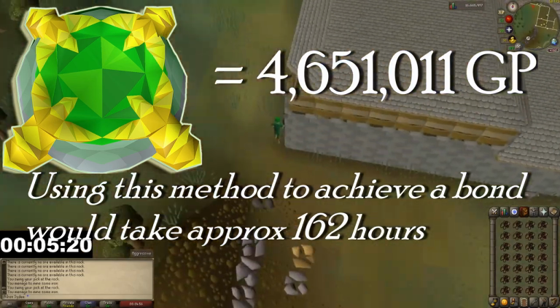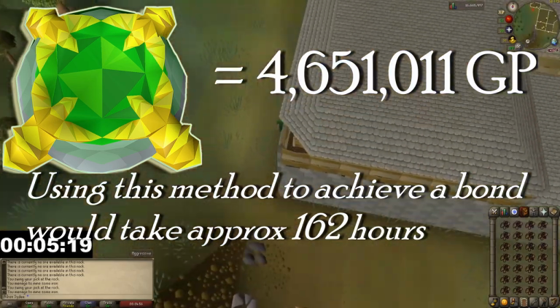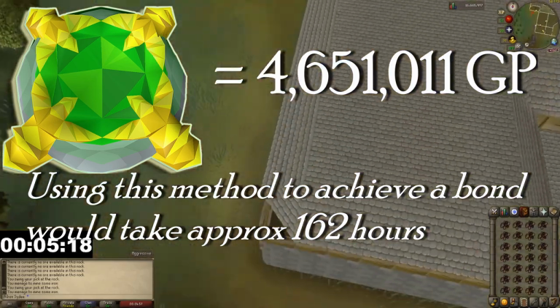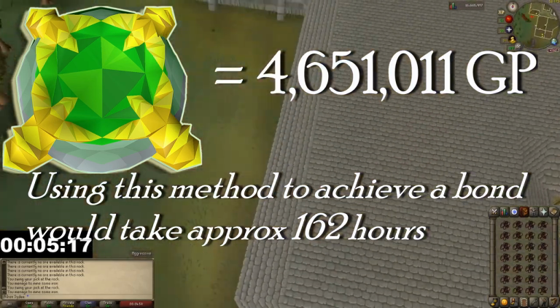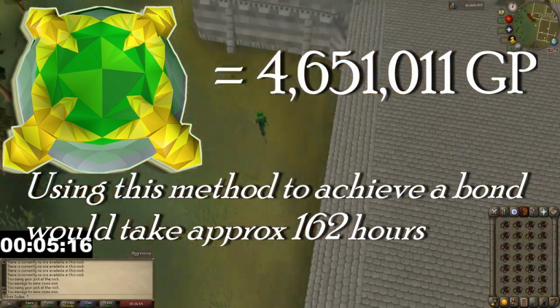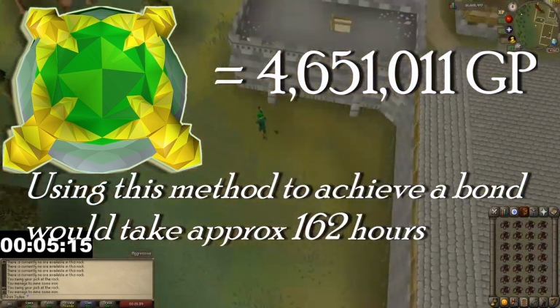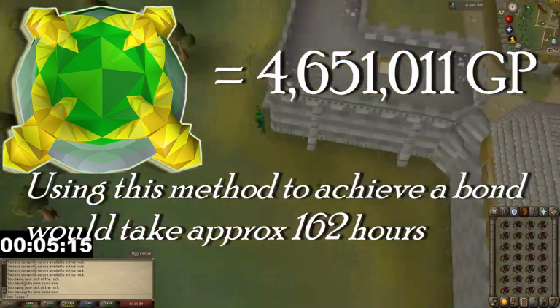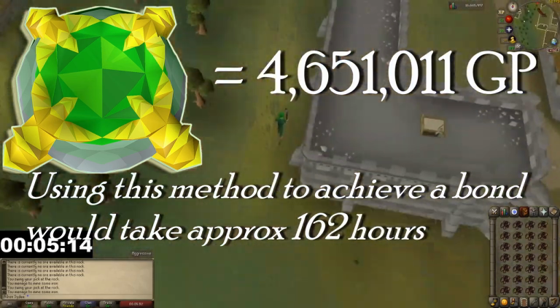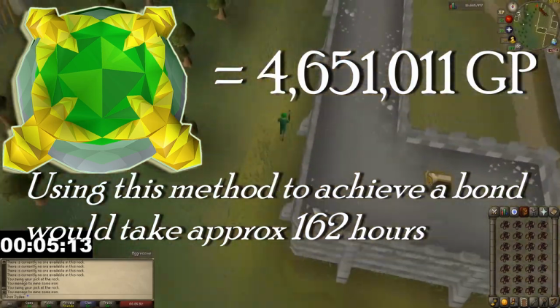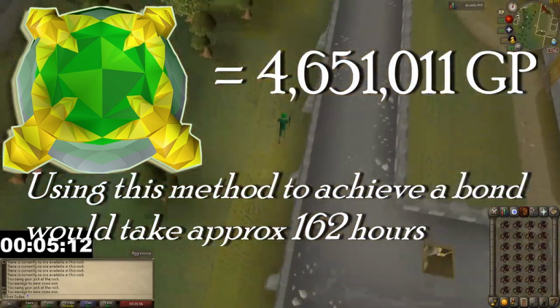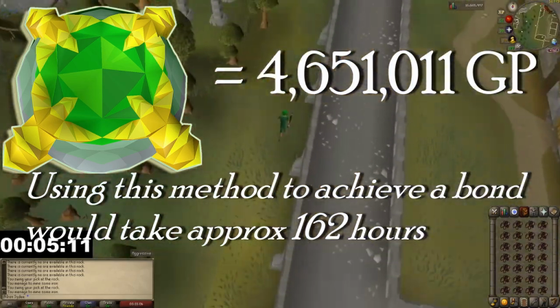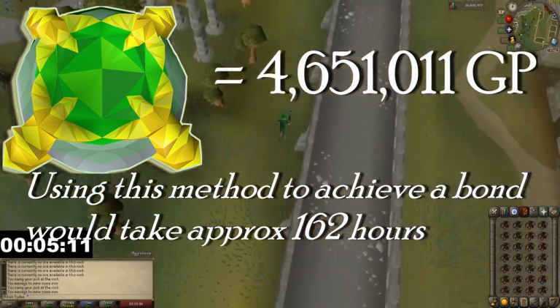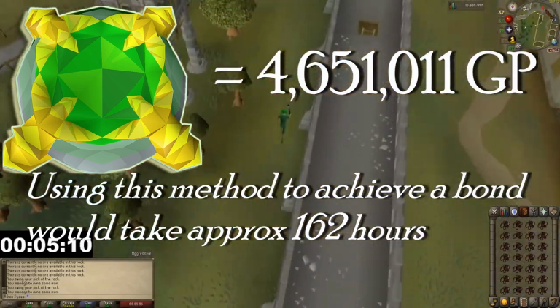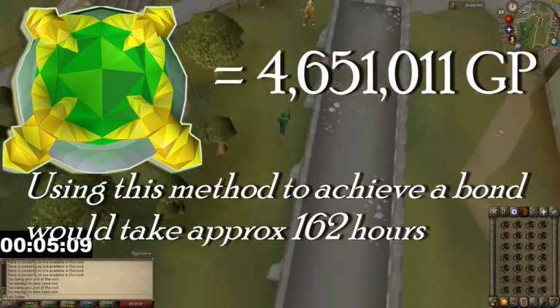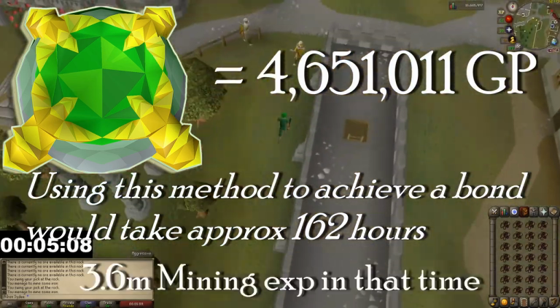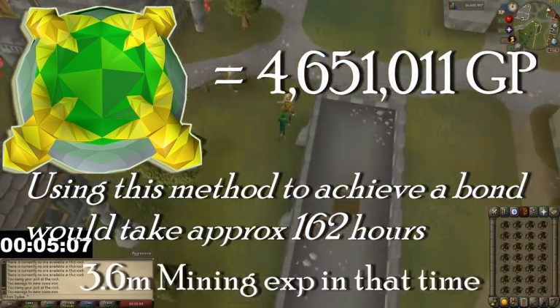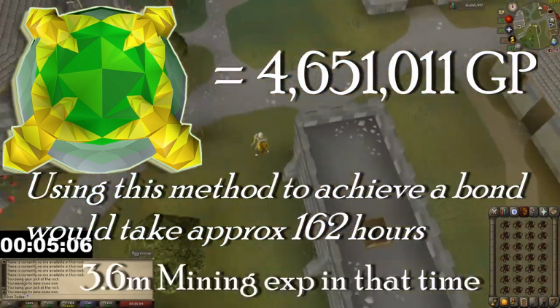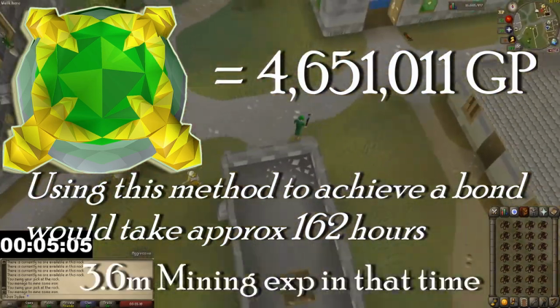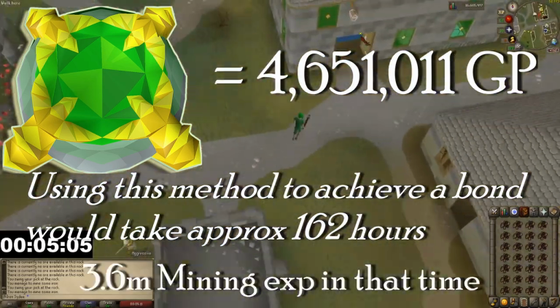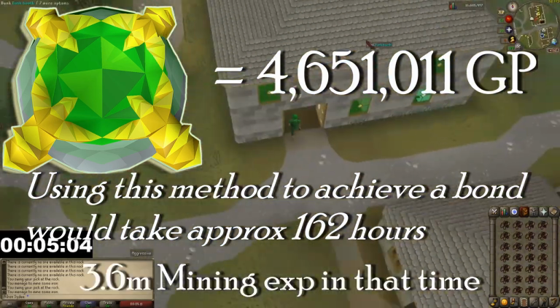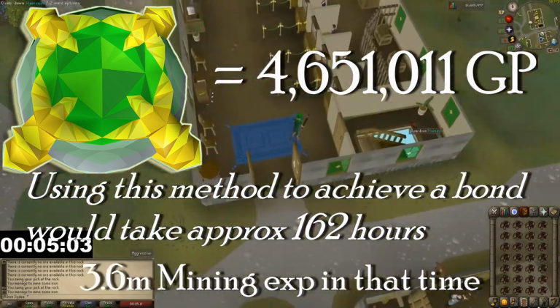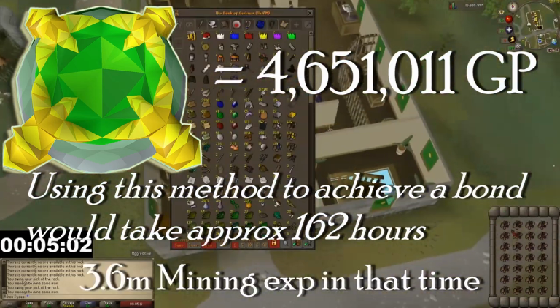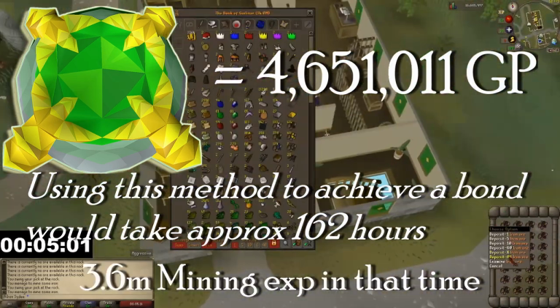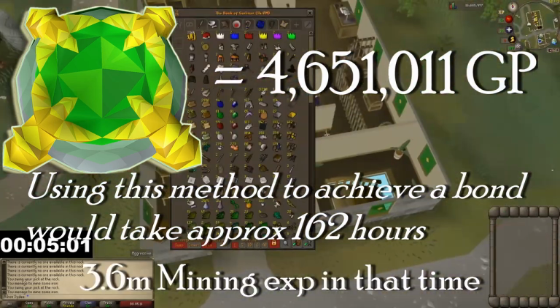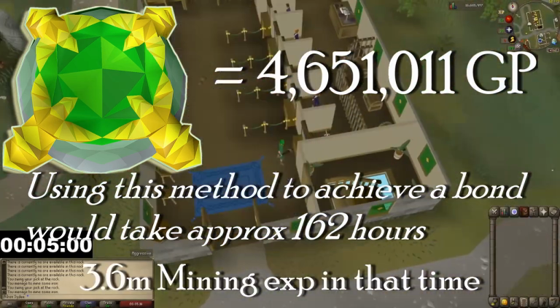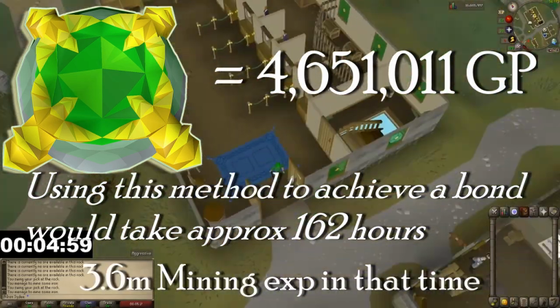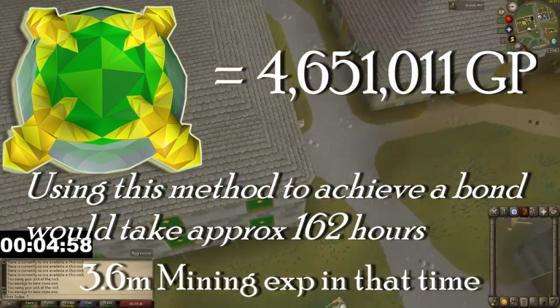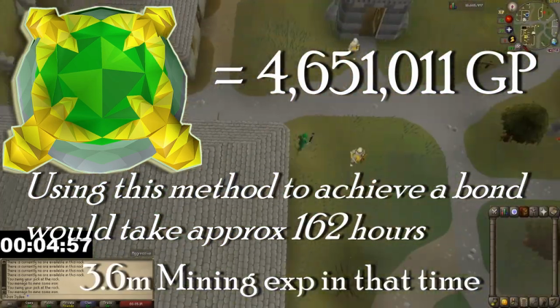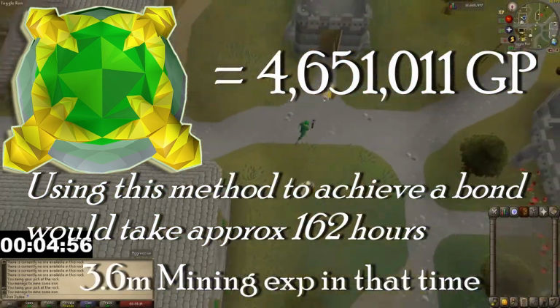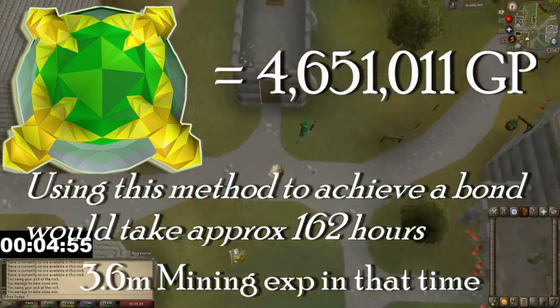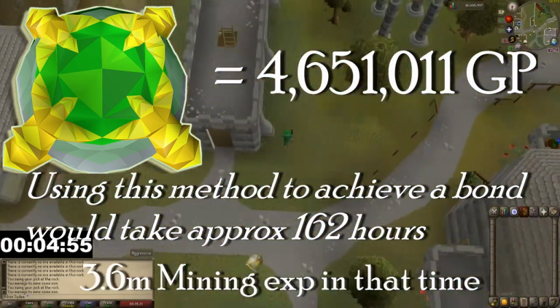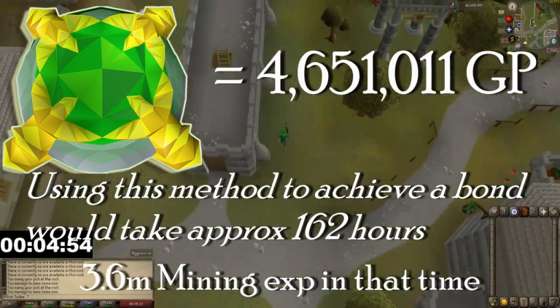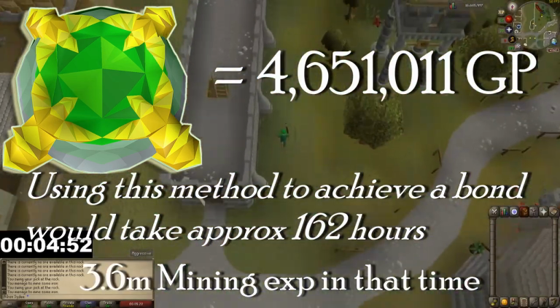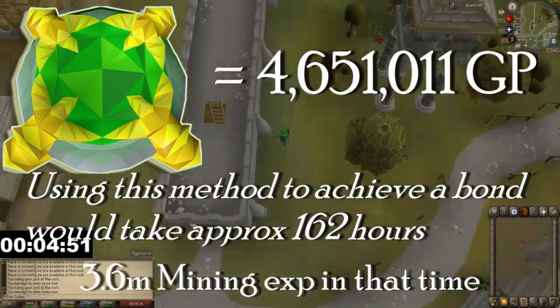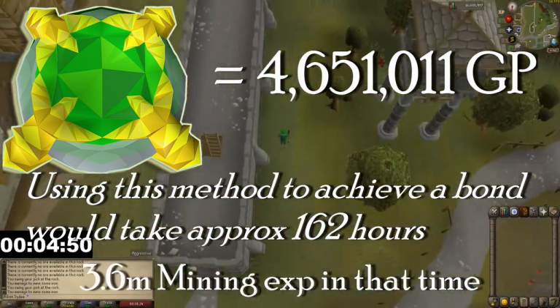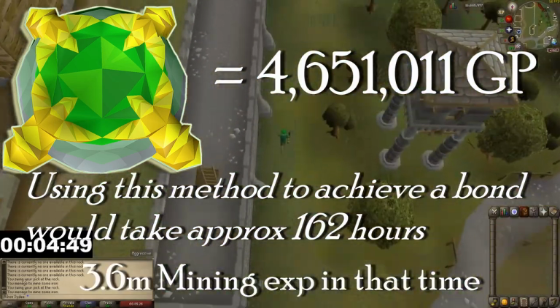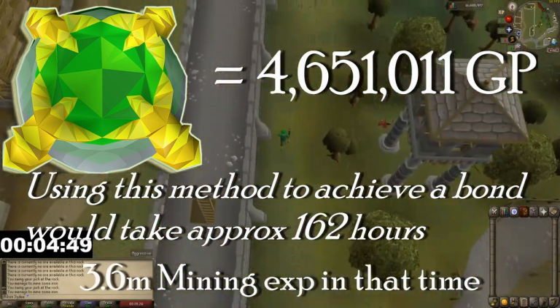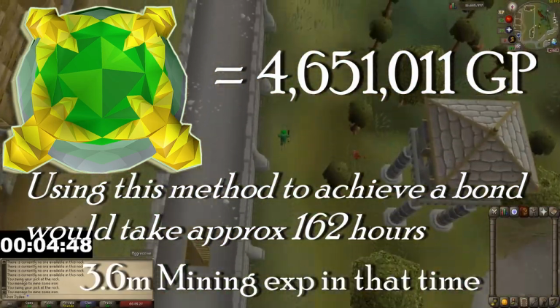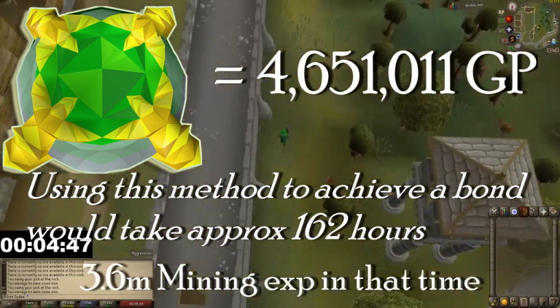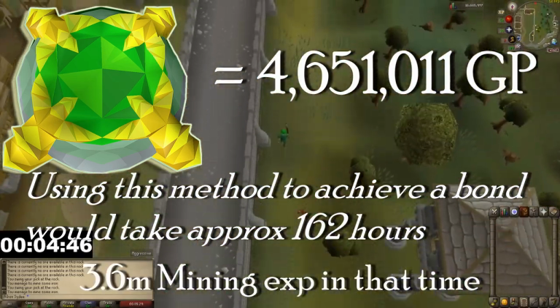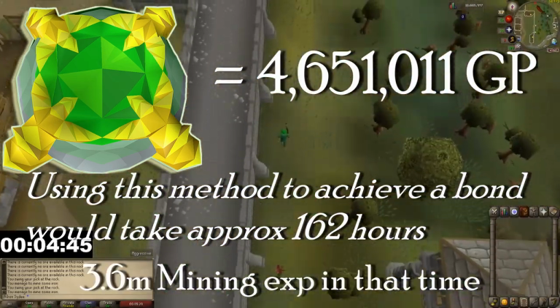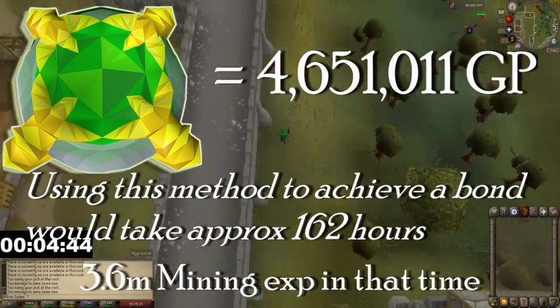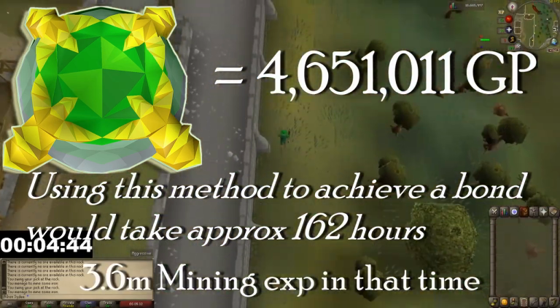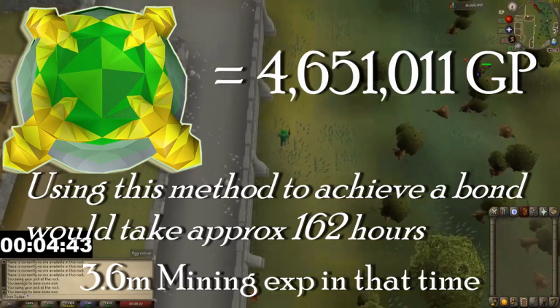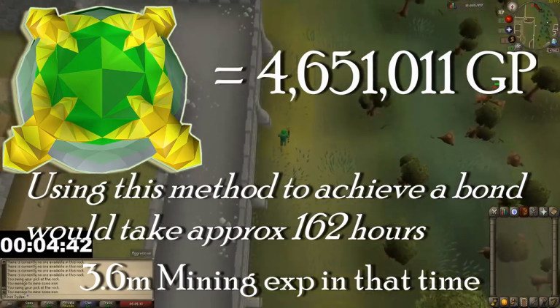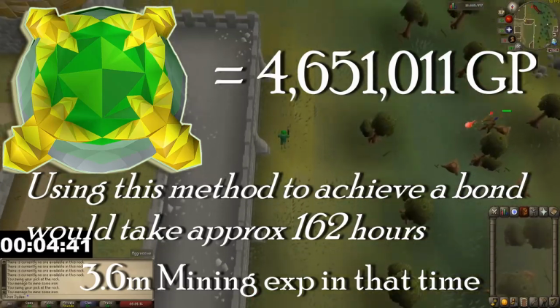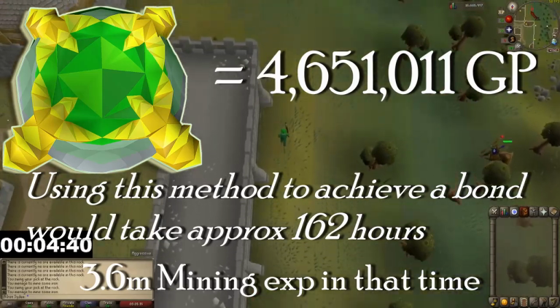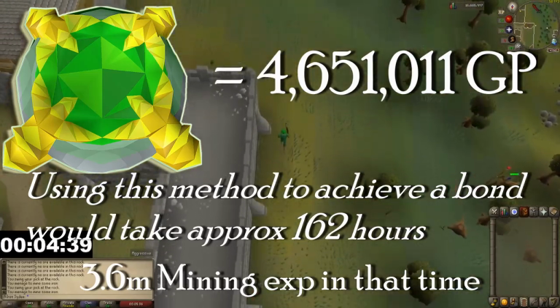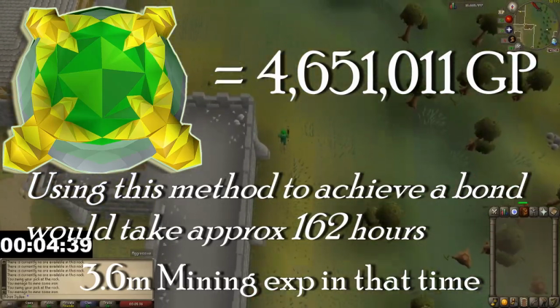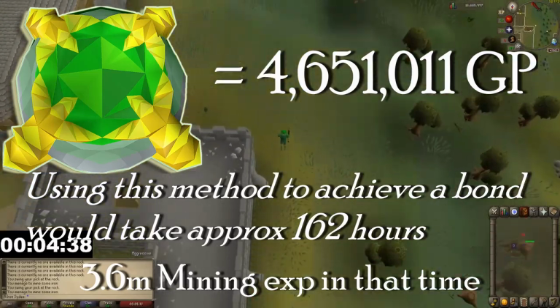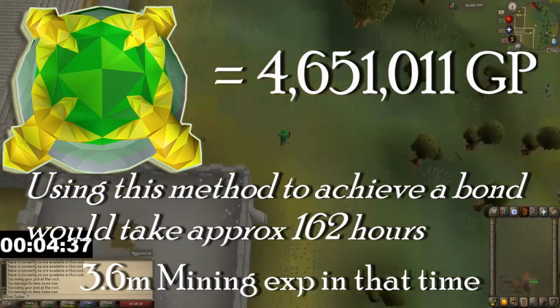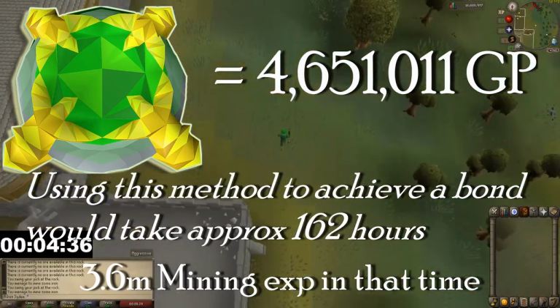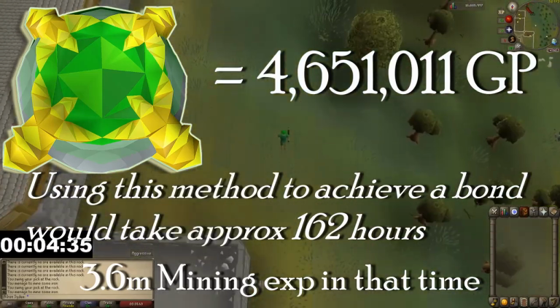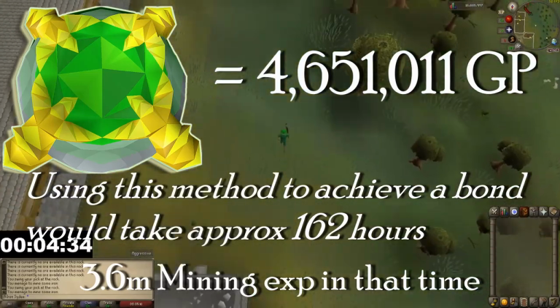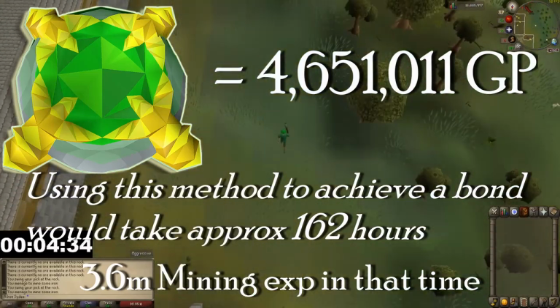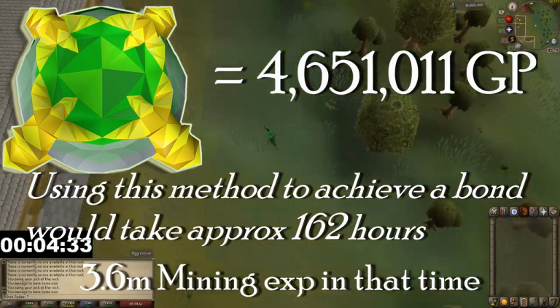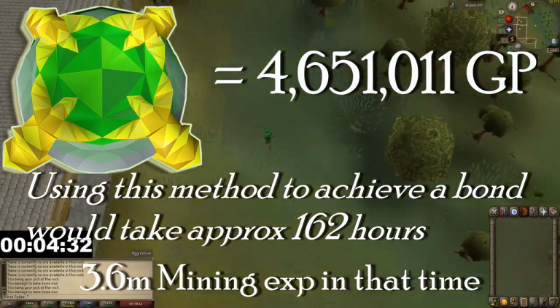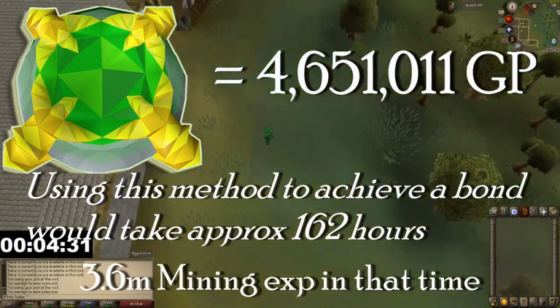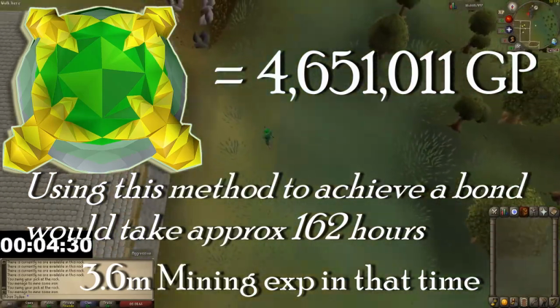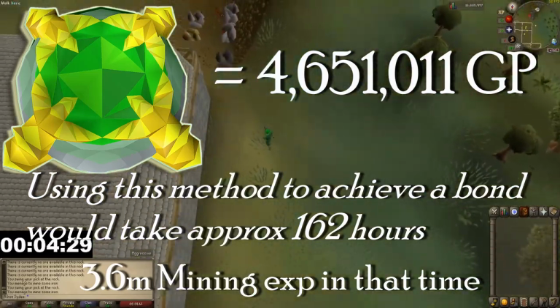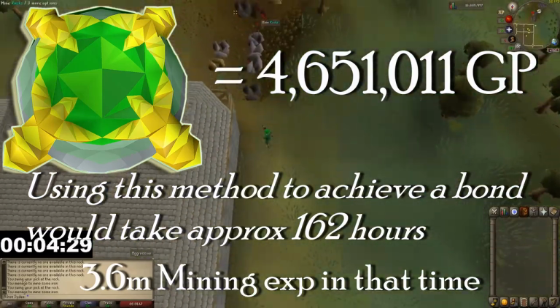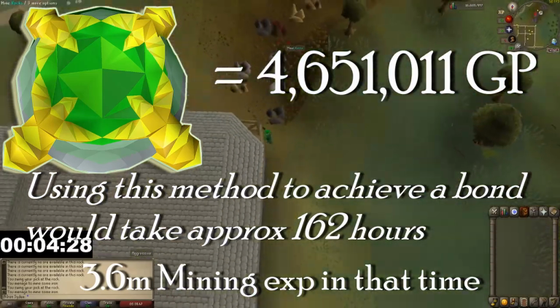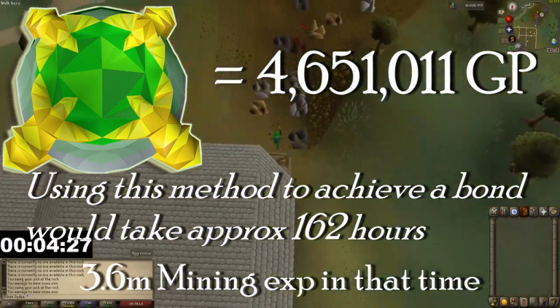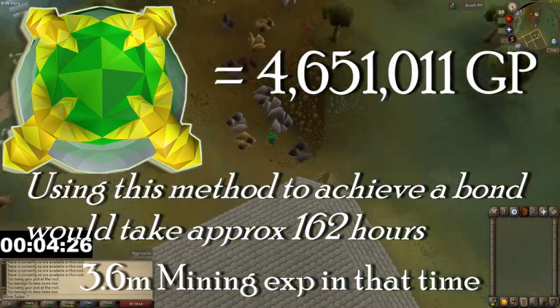At the time of this video a bond costs 4.6 million gp, so using this method to achieve a bond would take approximately 162 hours. You'd also gain 3.6 million experience in mining in the time it took you to do this.